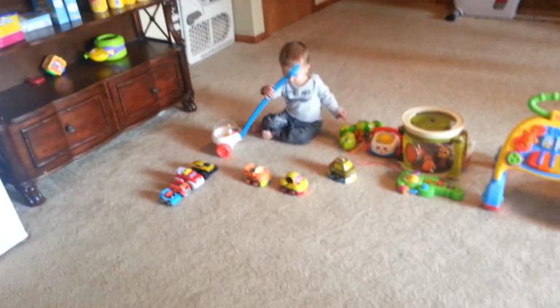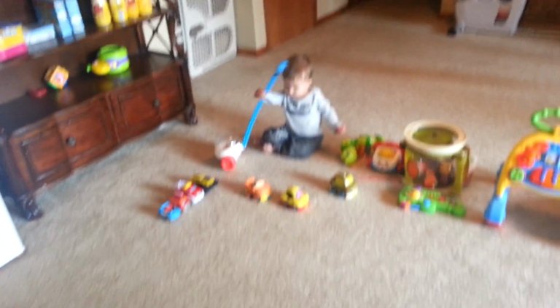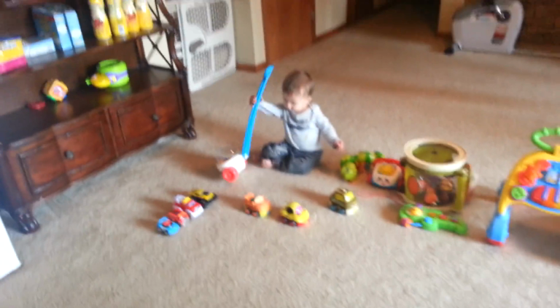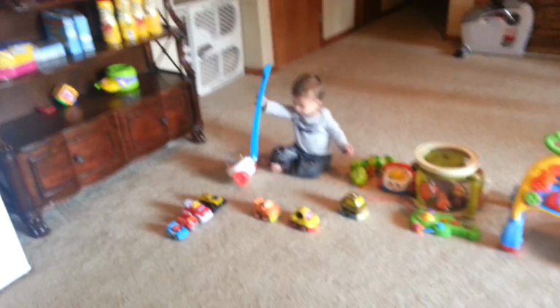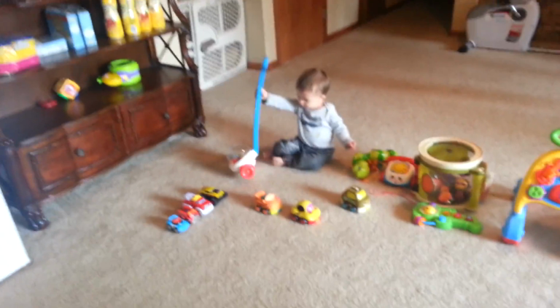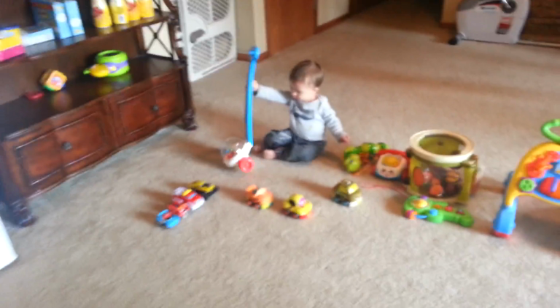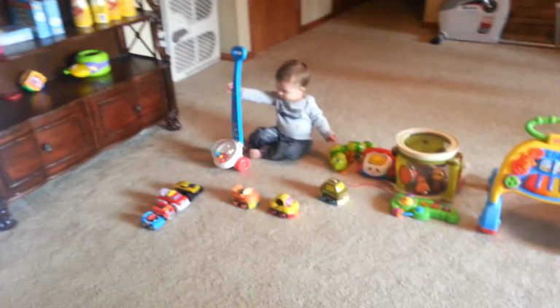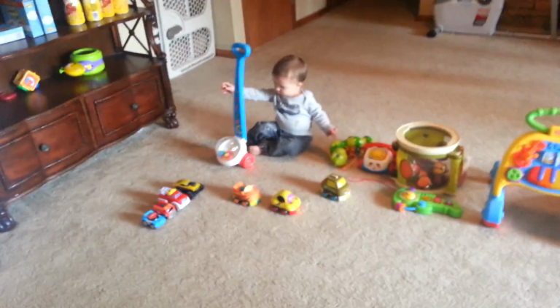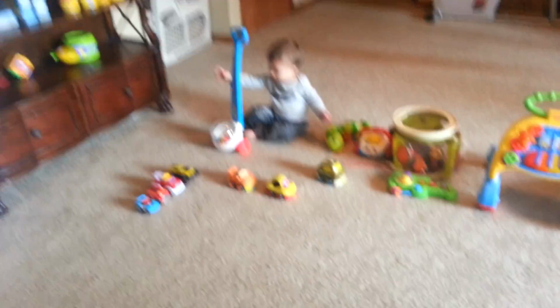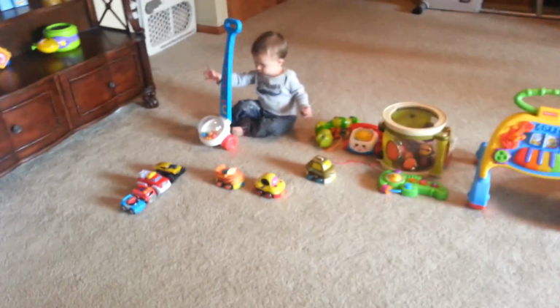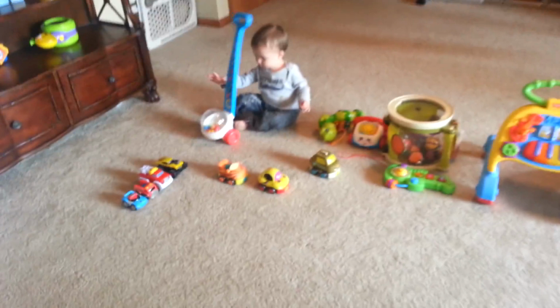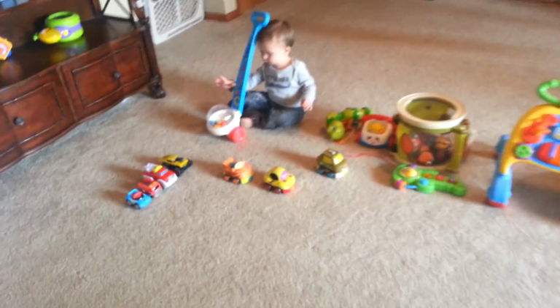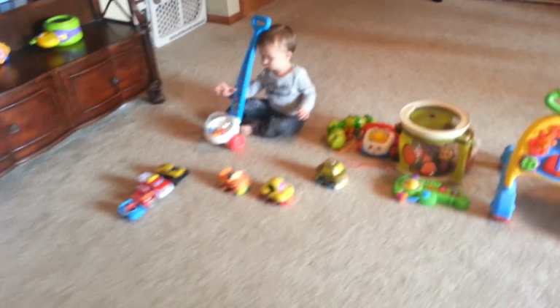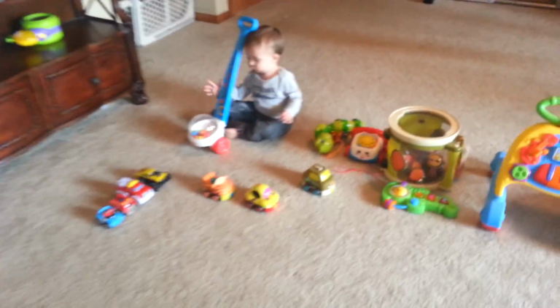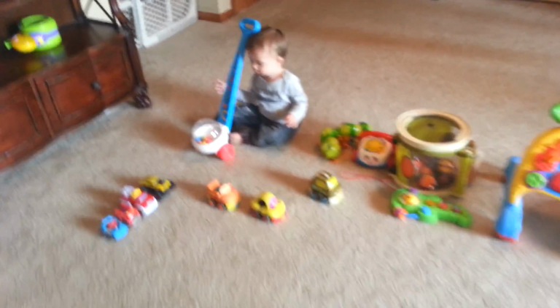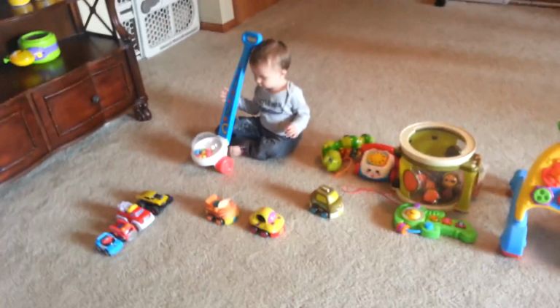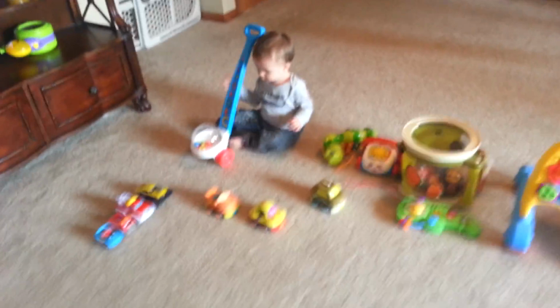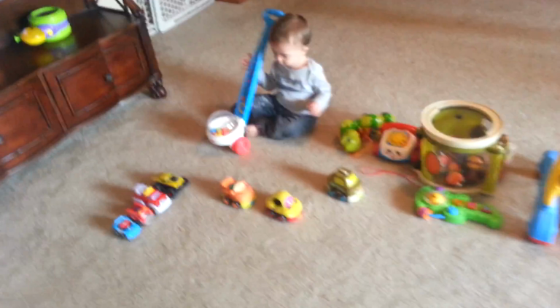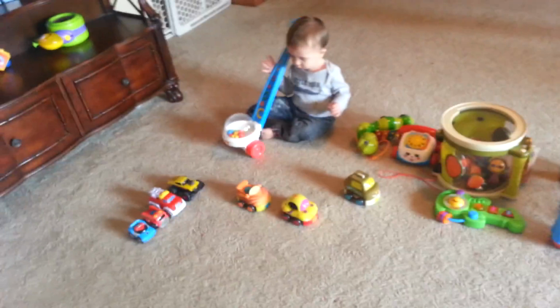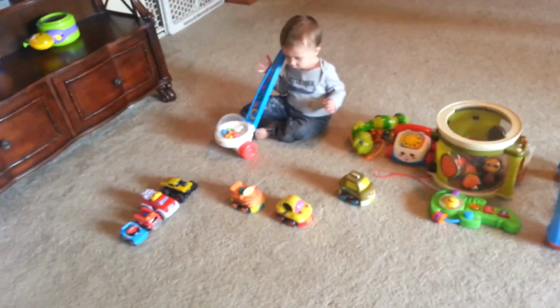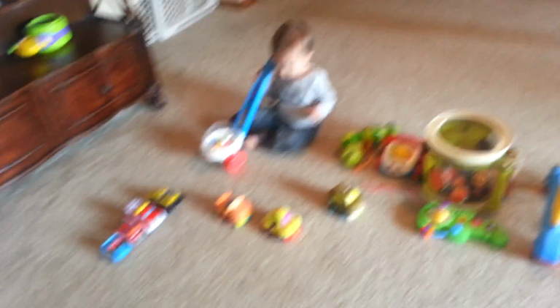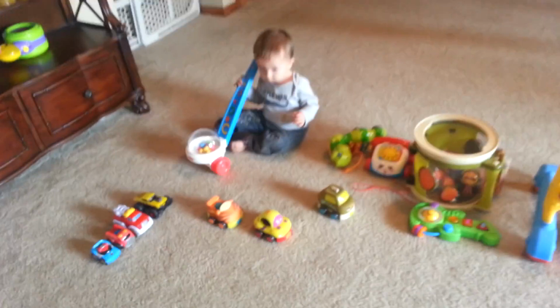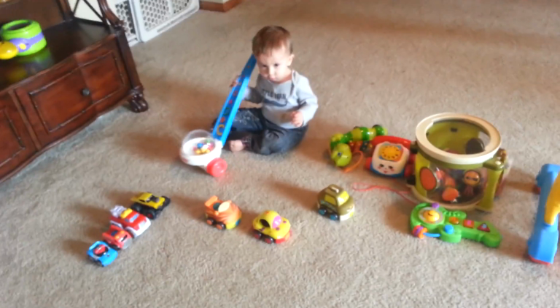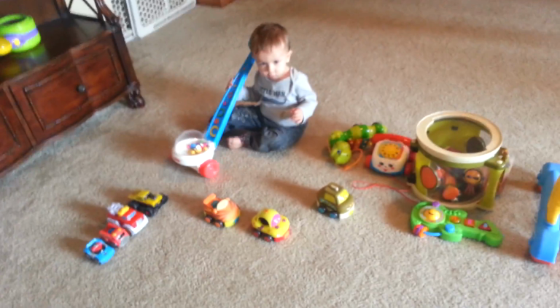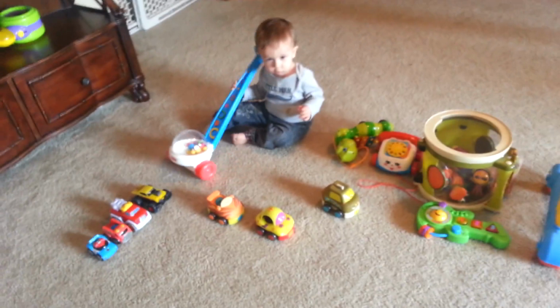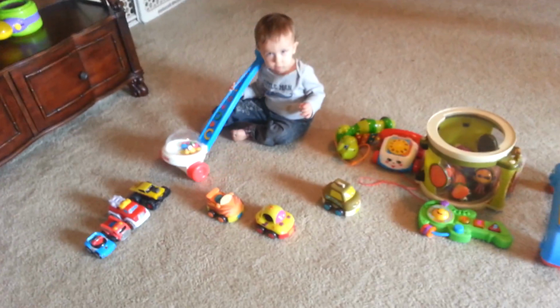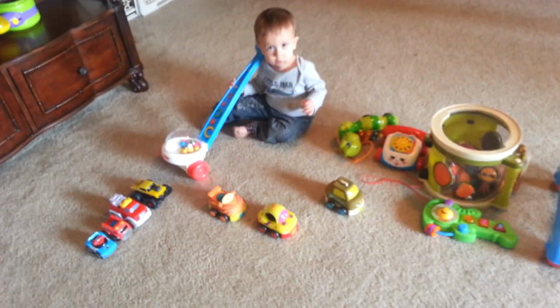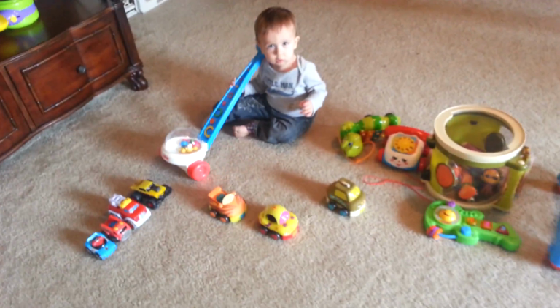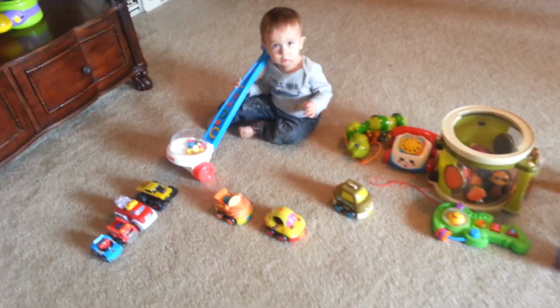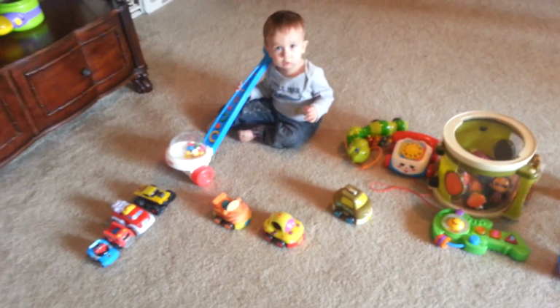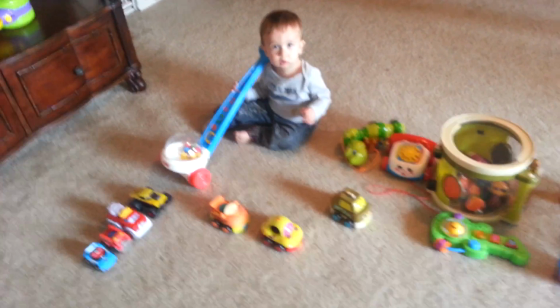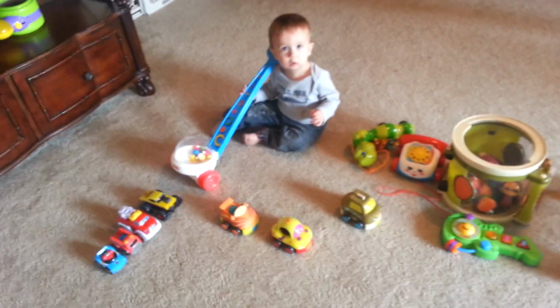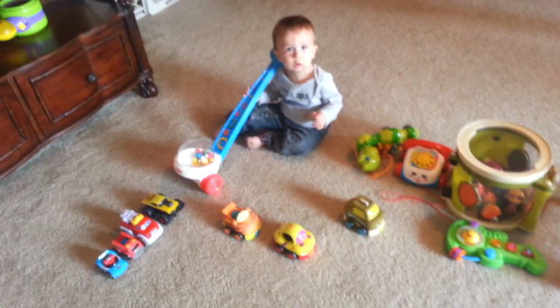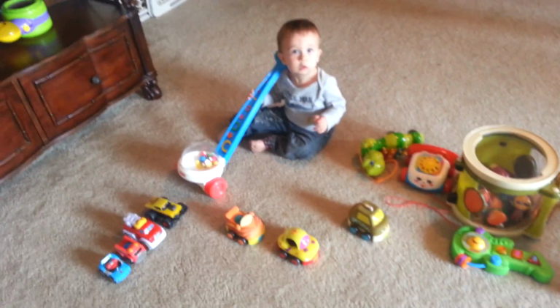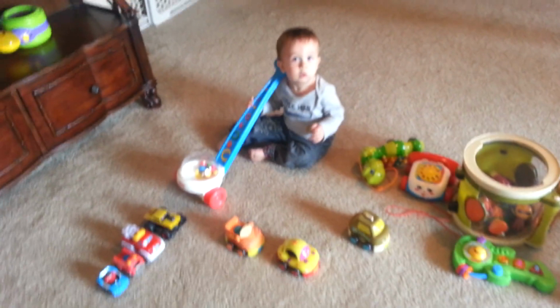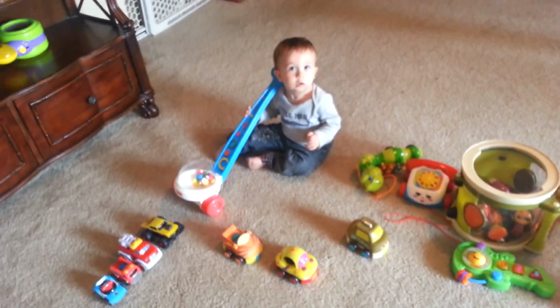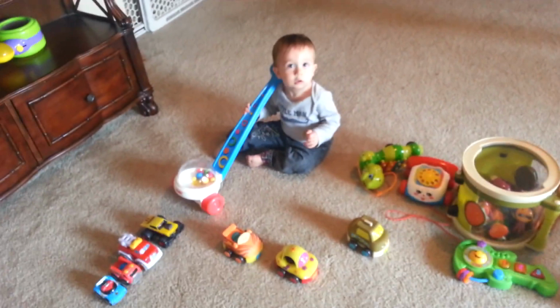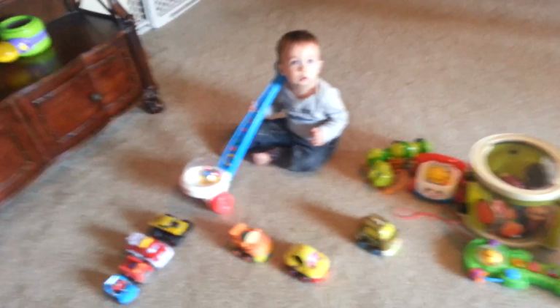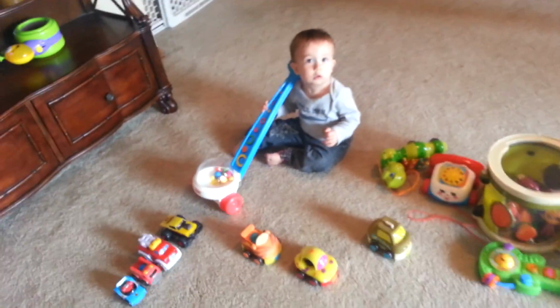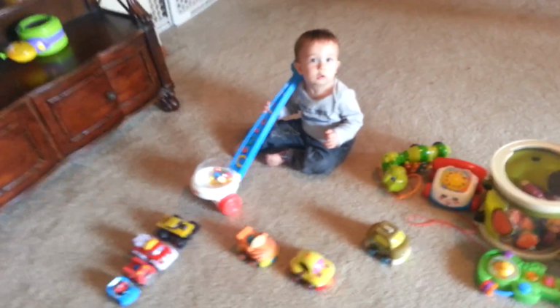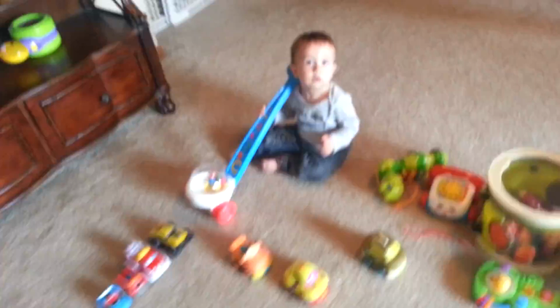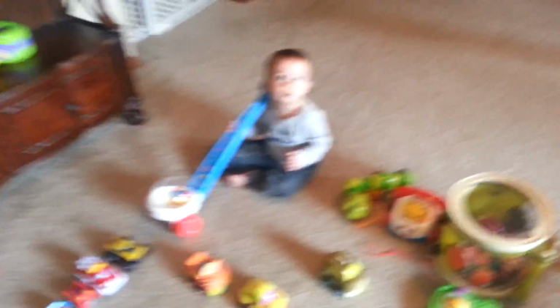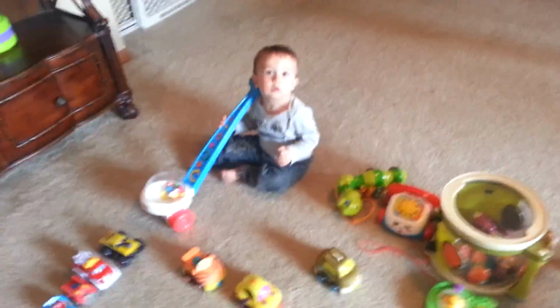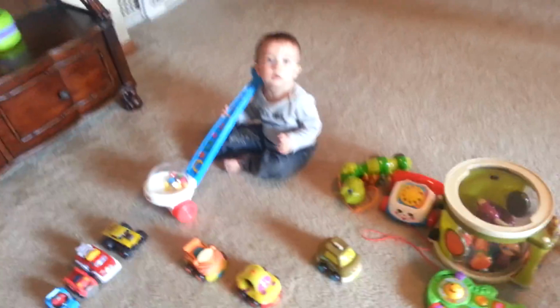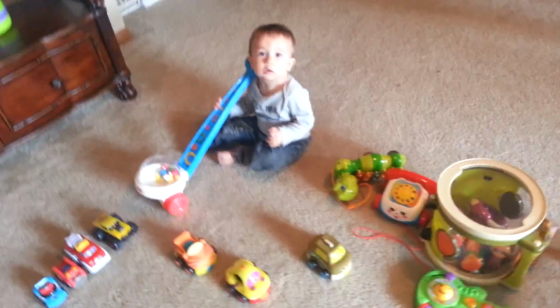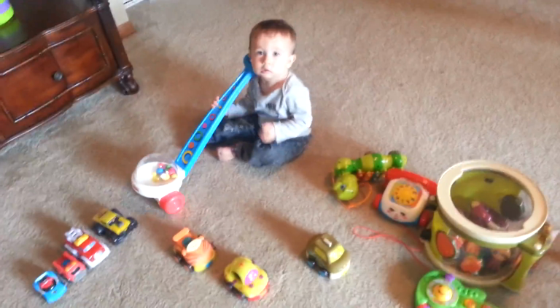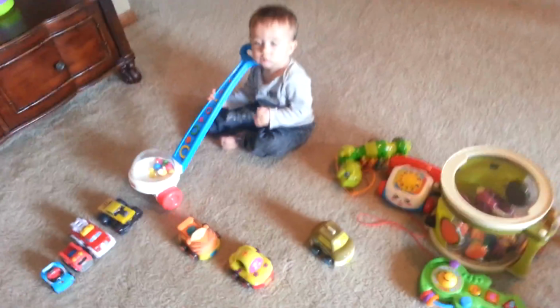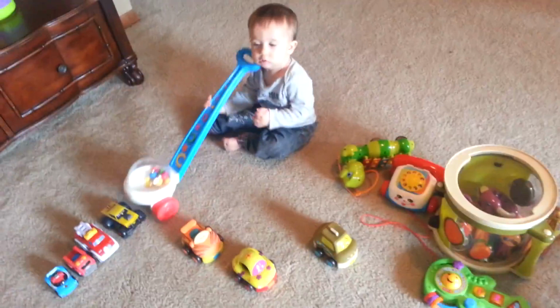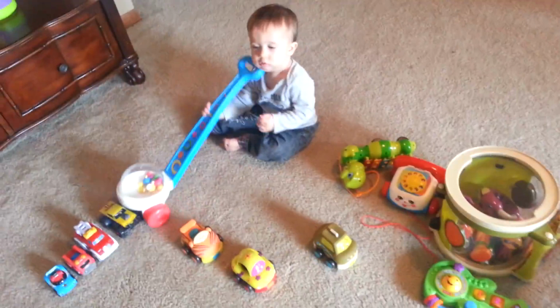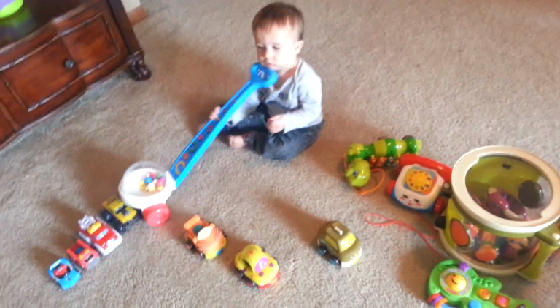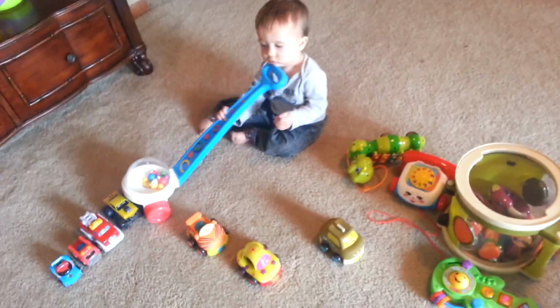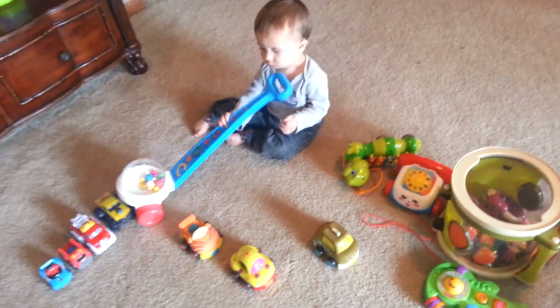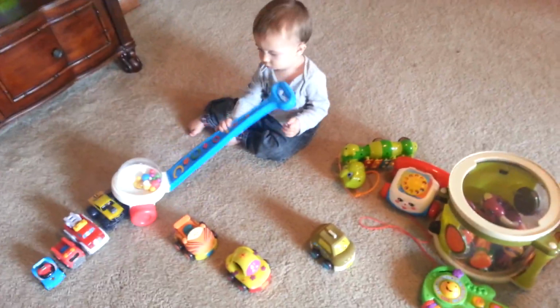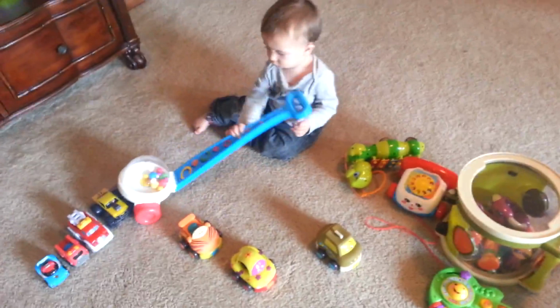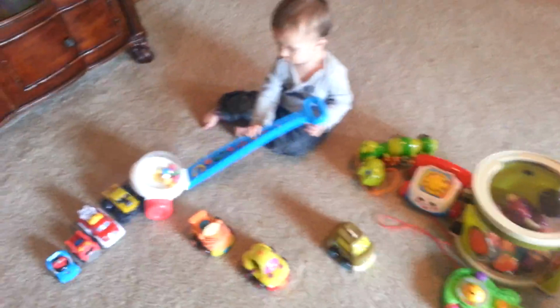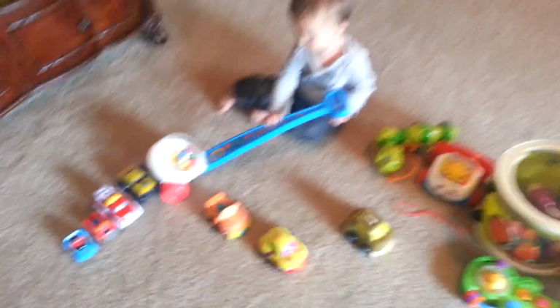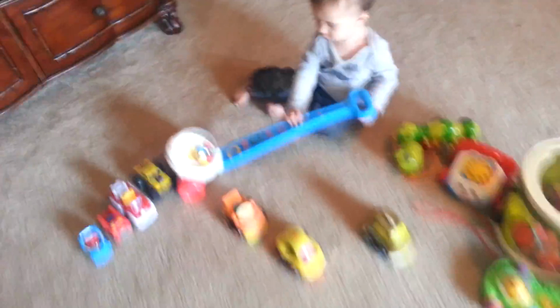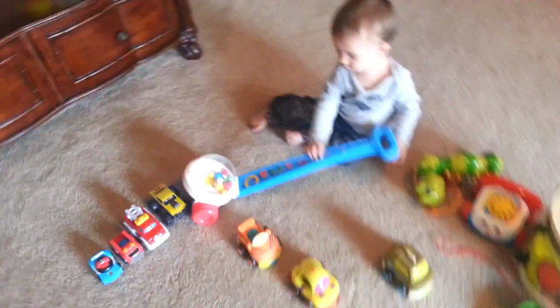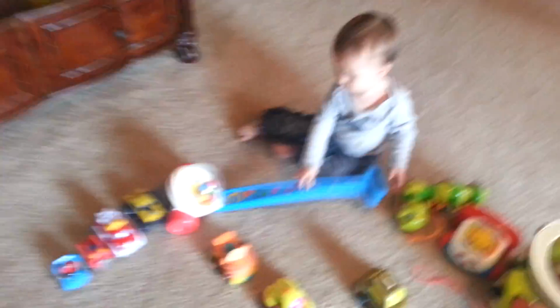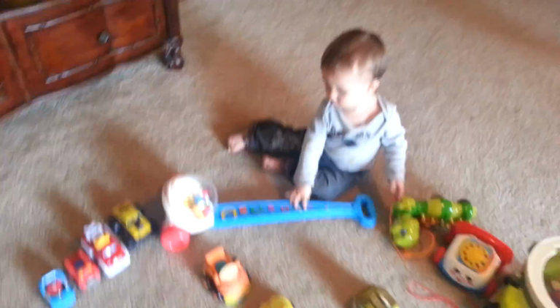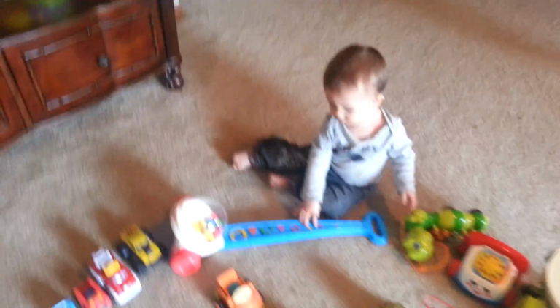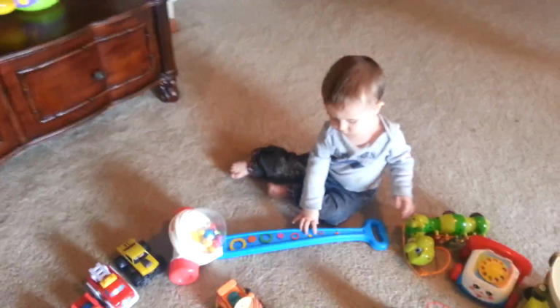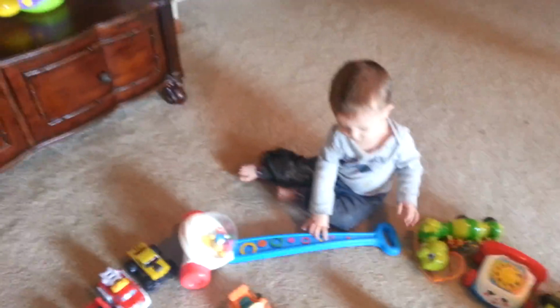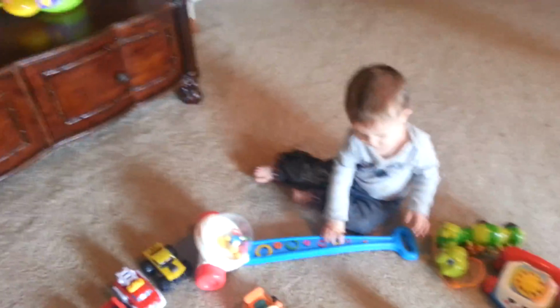Ok guys, so this is the stuff that Cain got for his first birthday. This is going to be really quick because we have an appointment to go to.